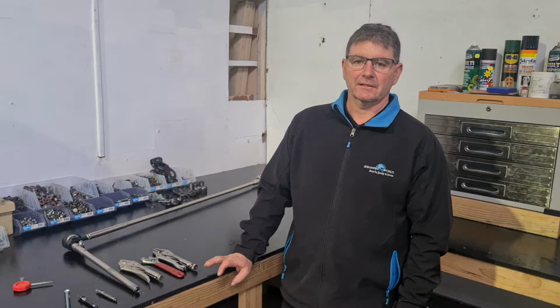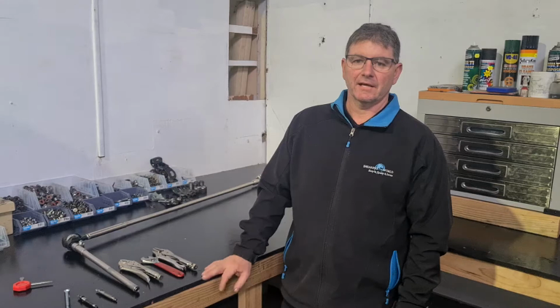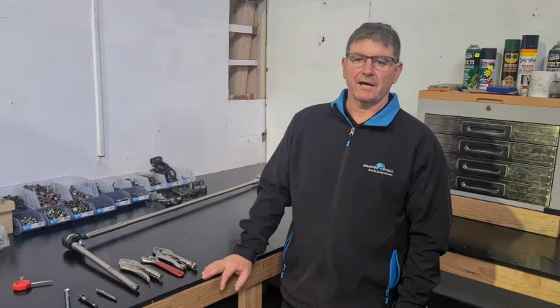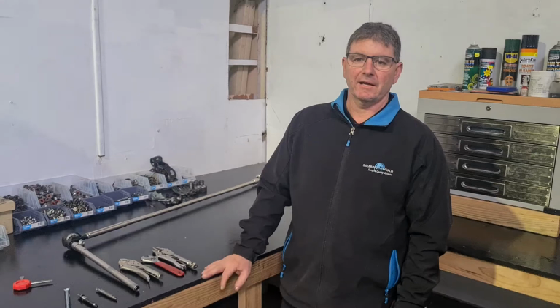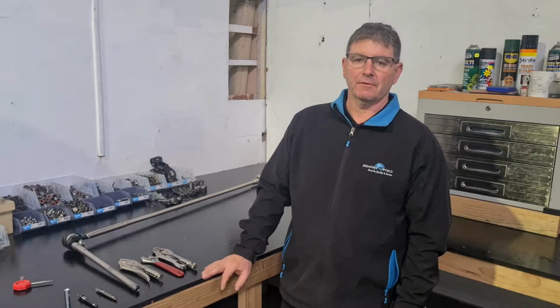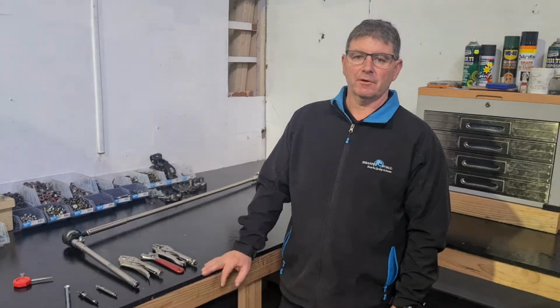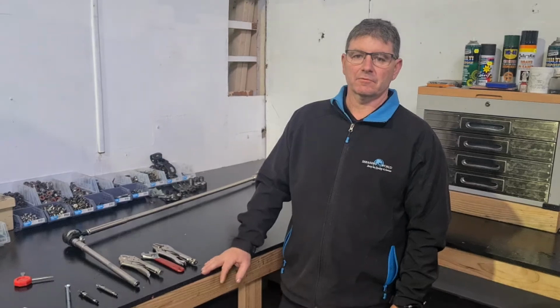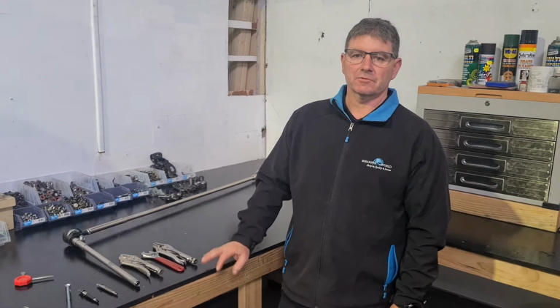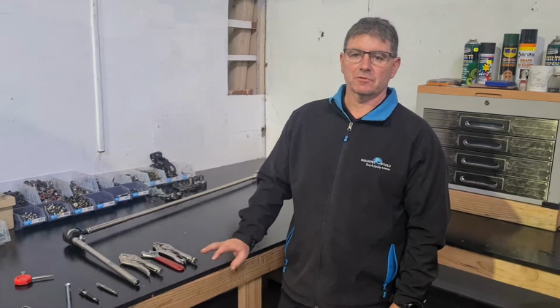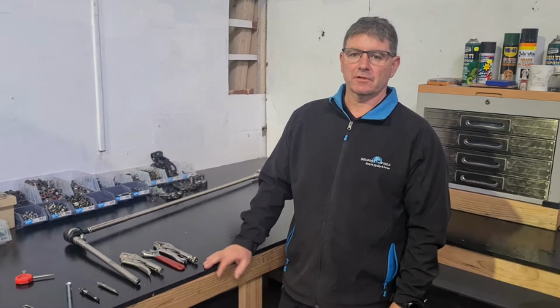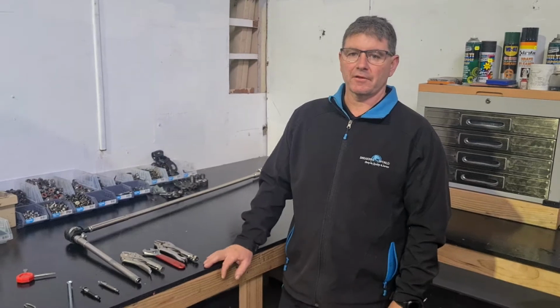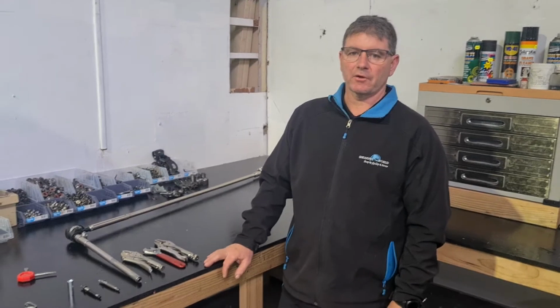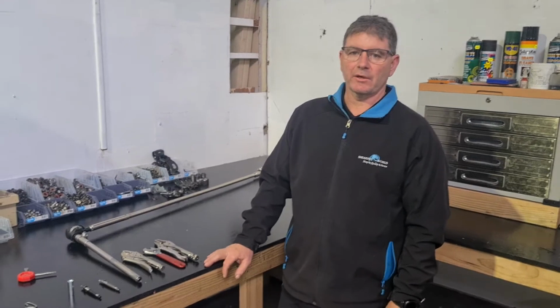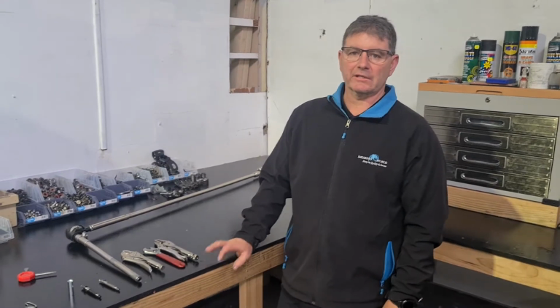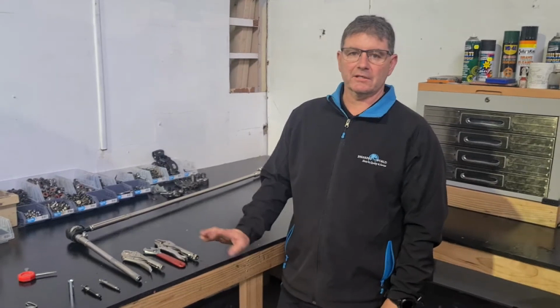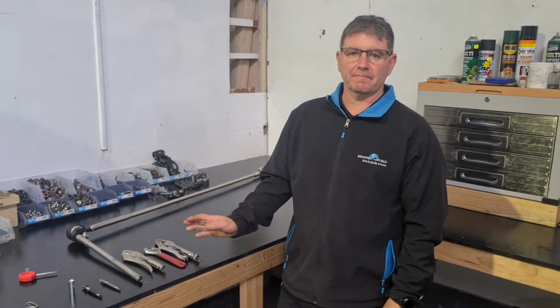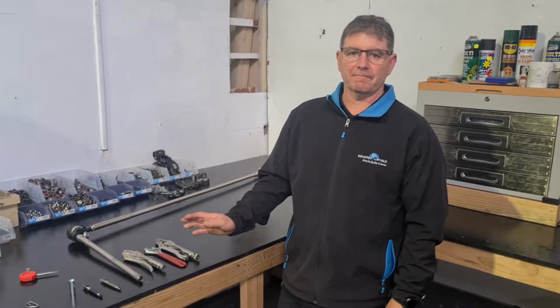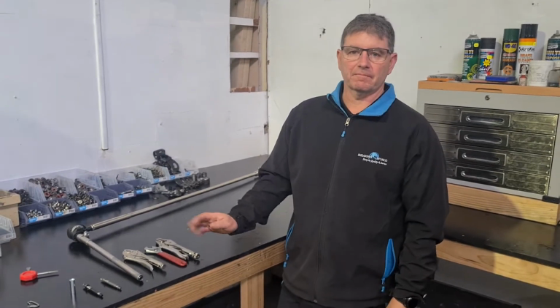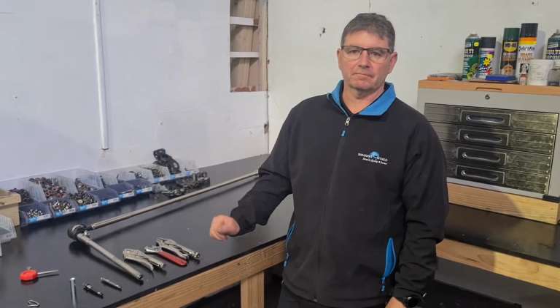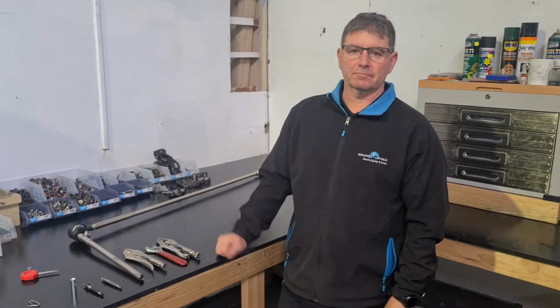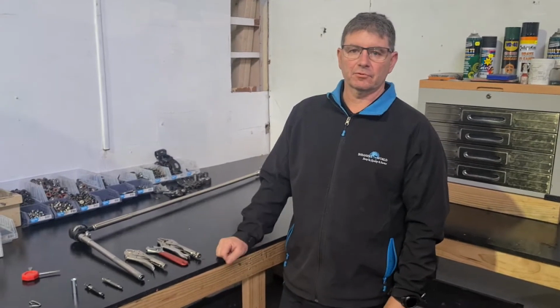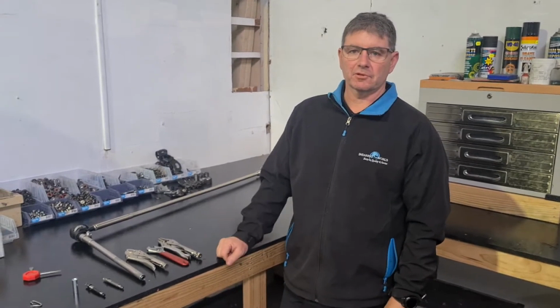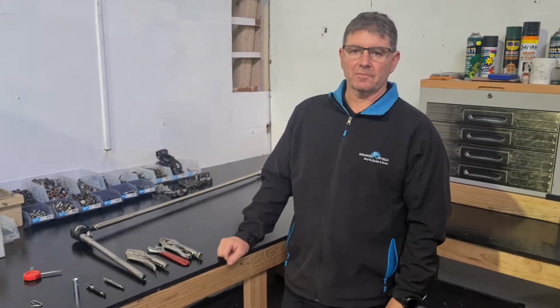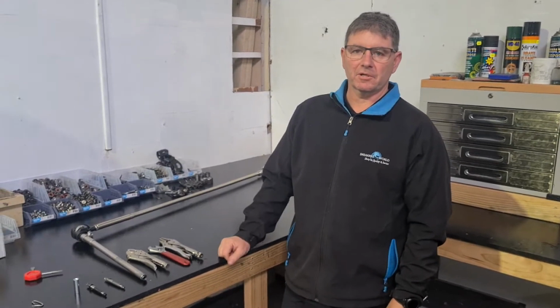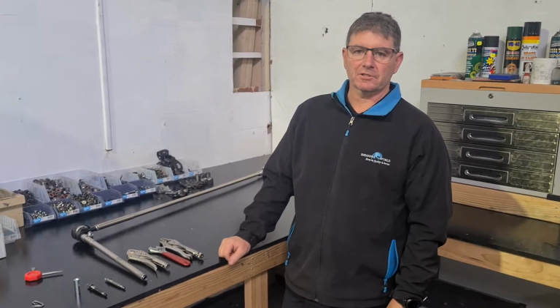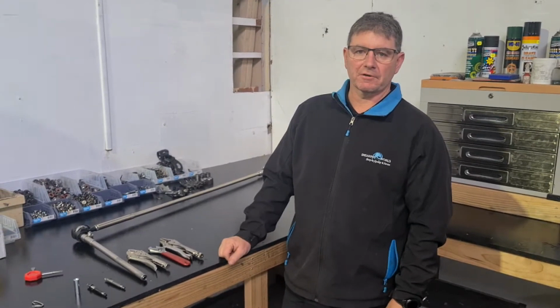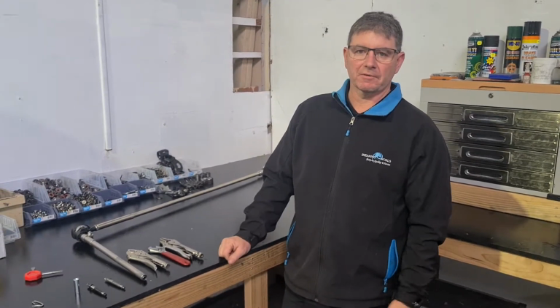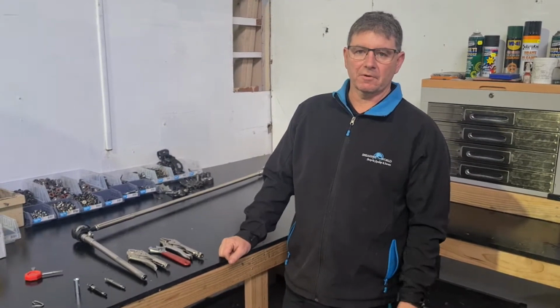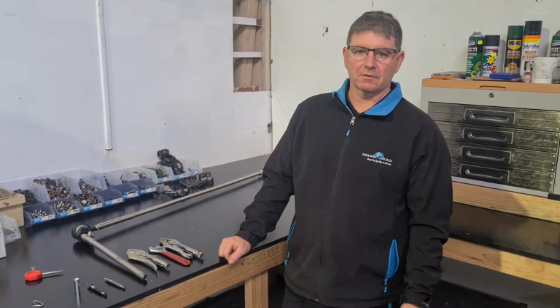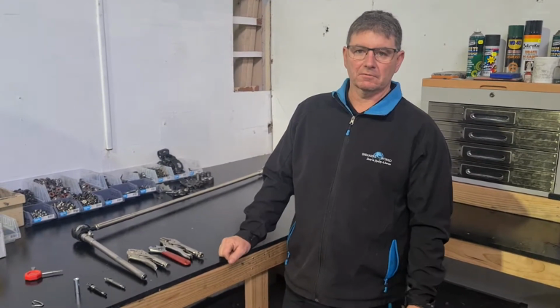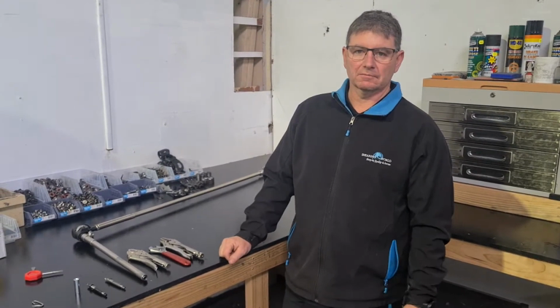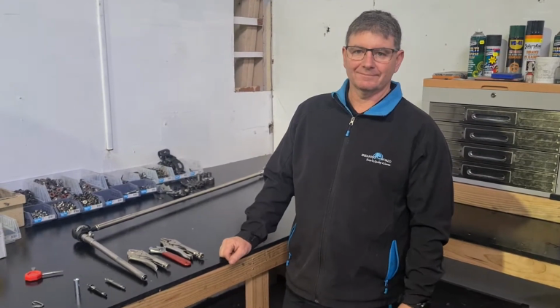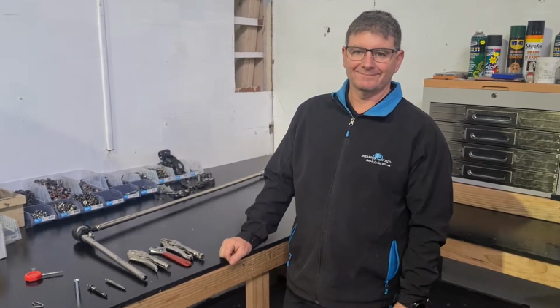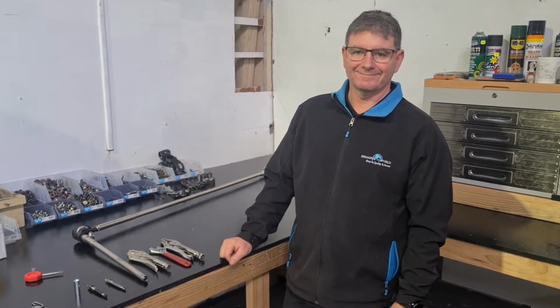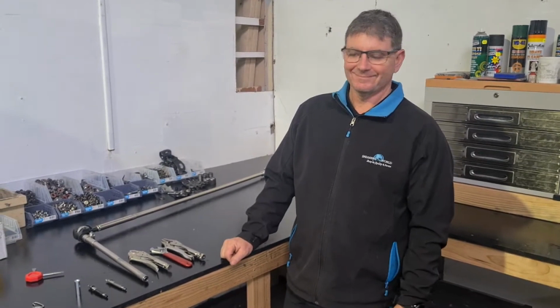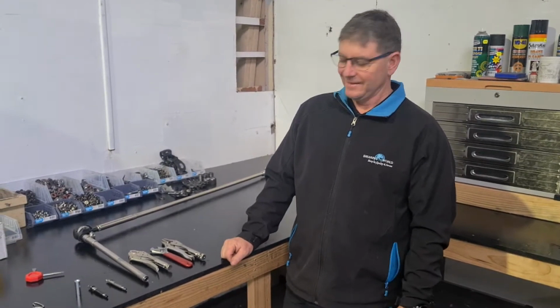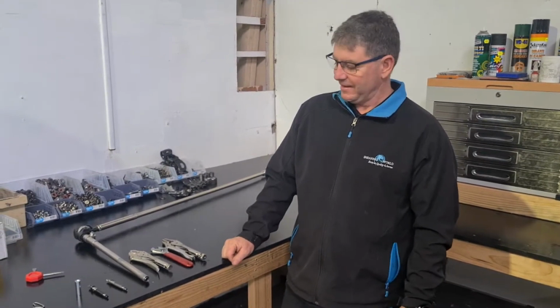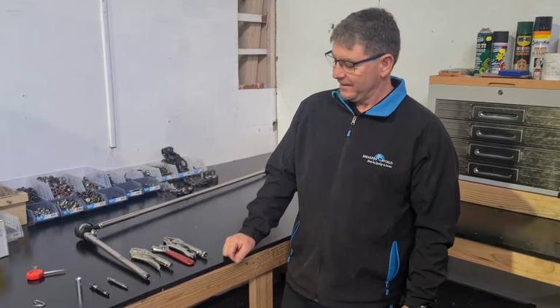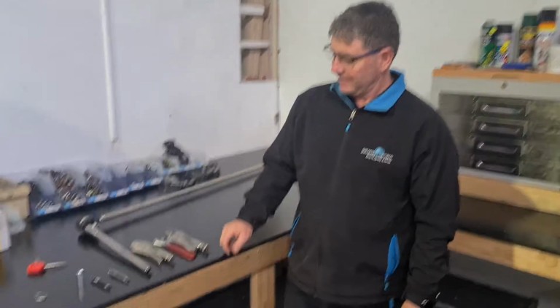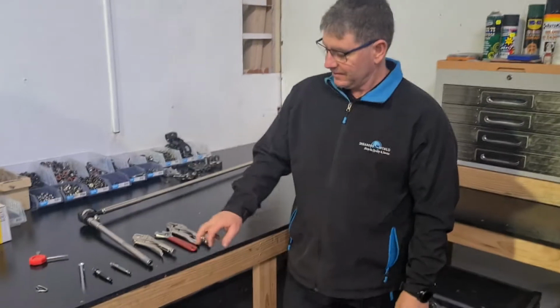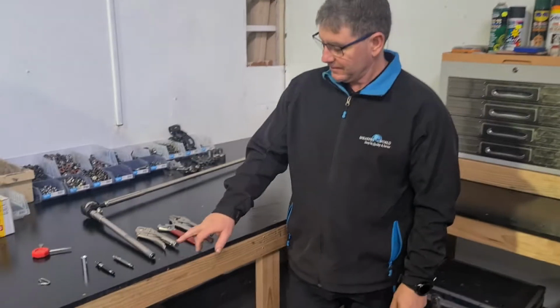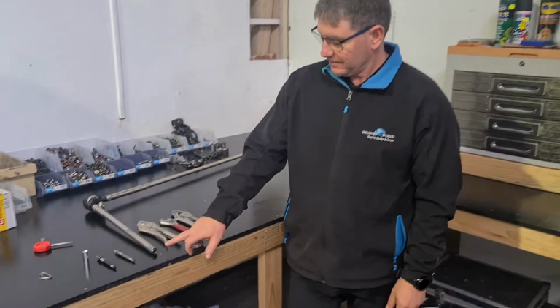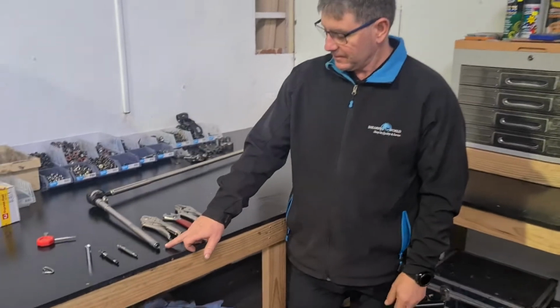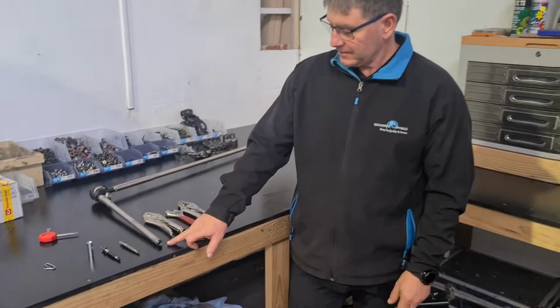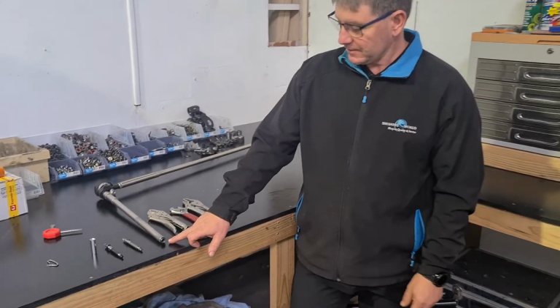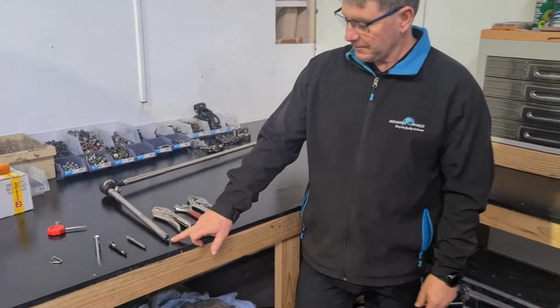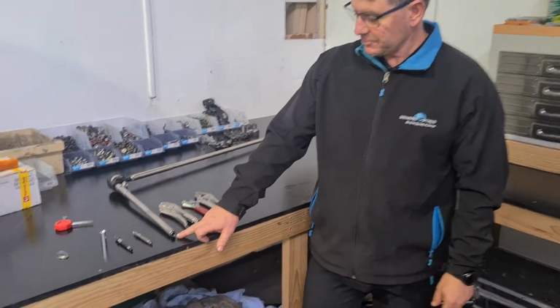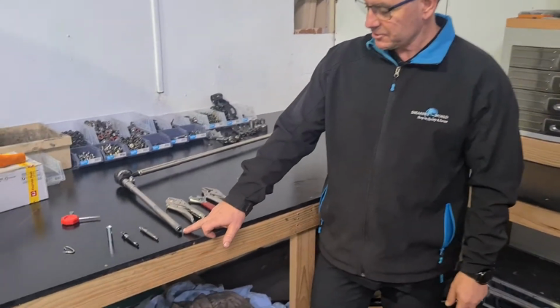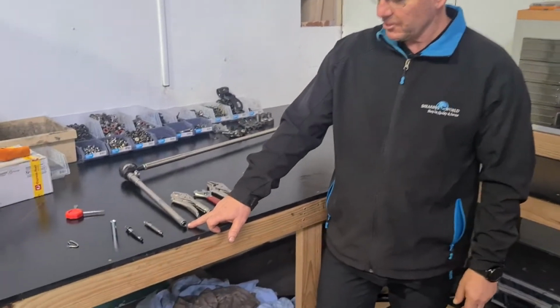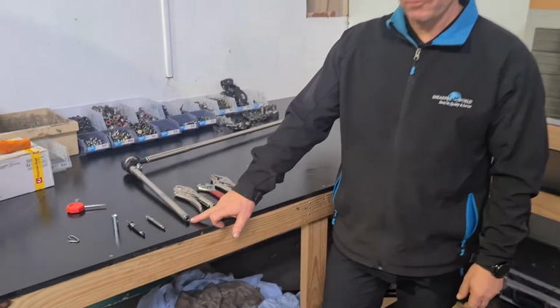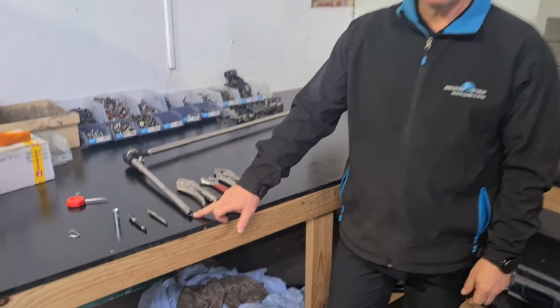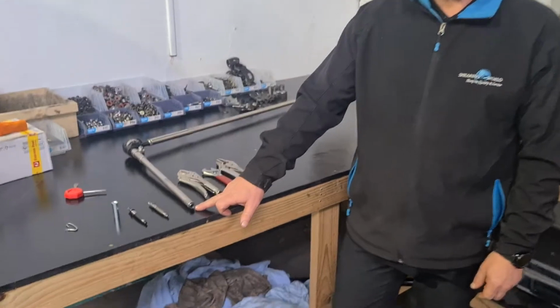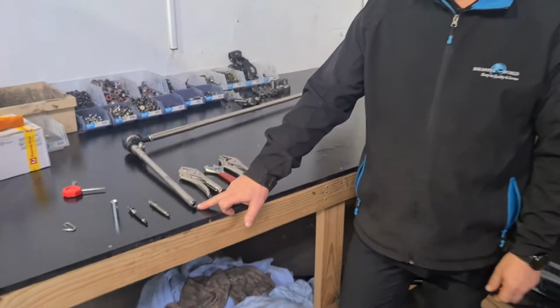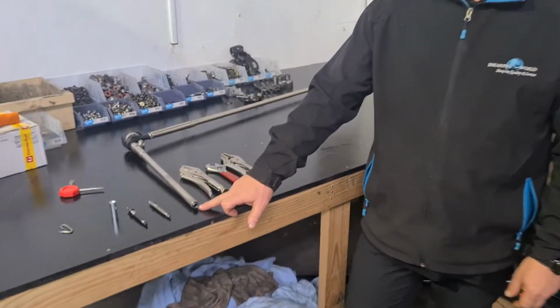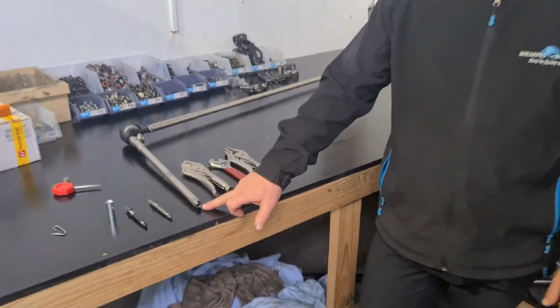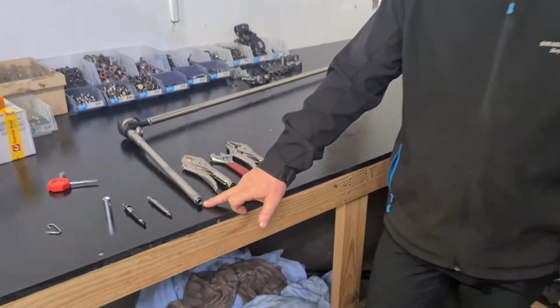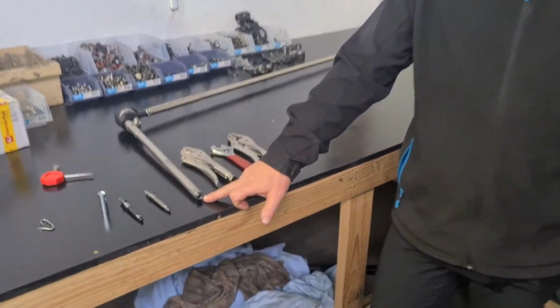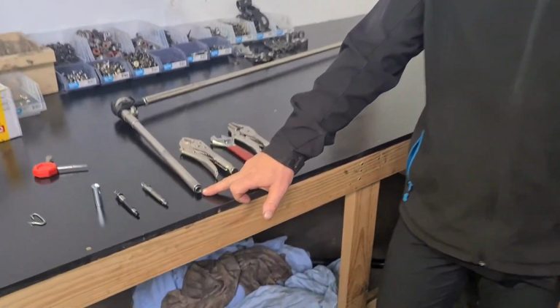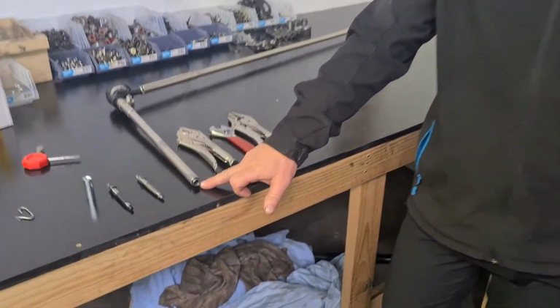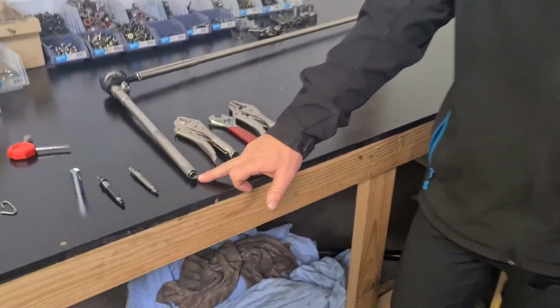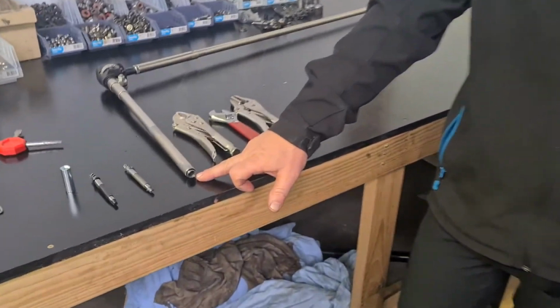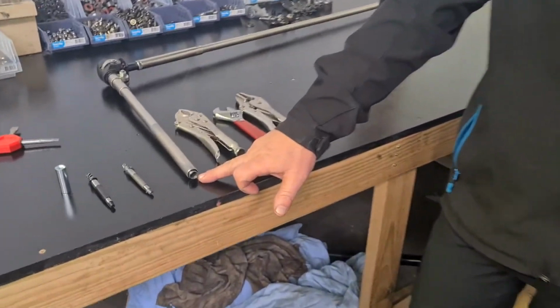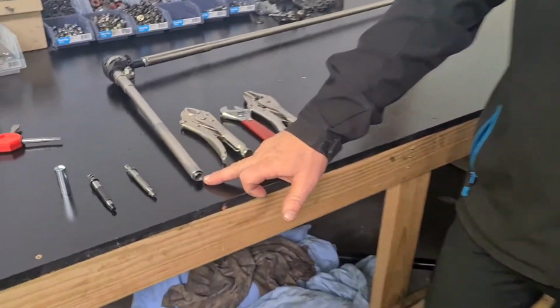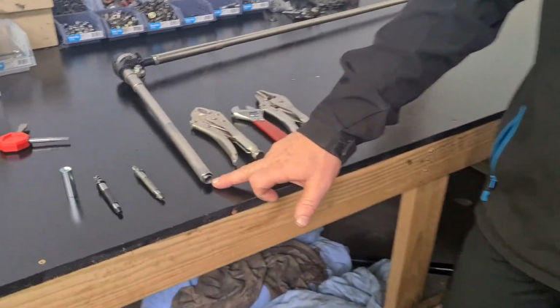G'day, welcome to another quick tip brought to you by Shearing World. Today we're just going to look at our worm drive fittings.